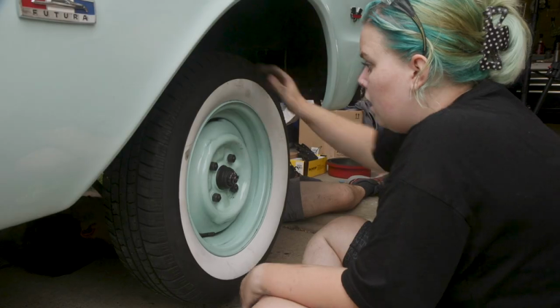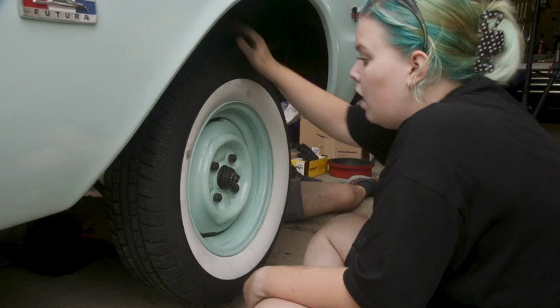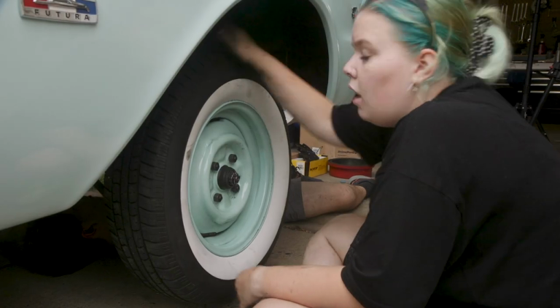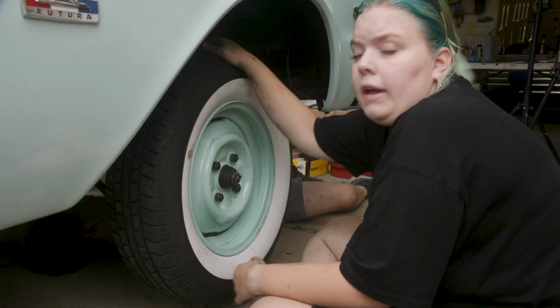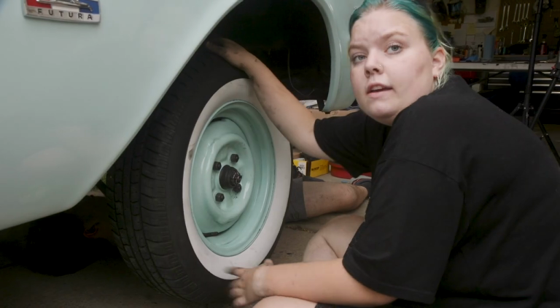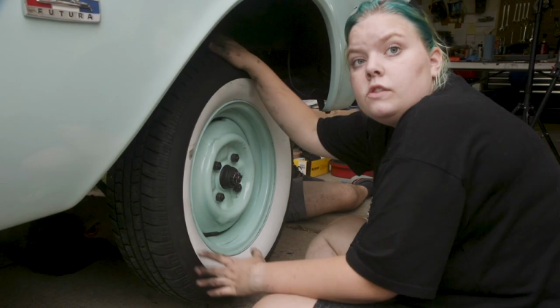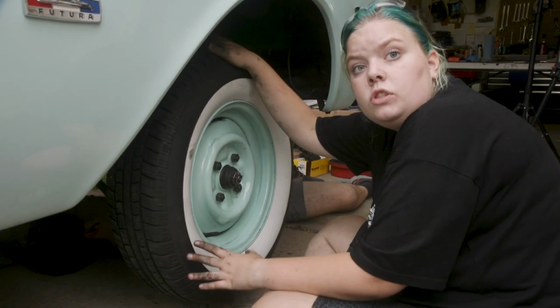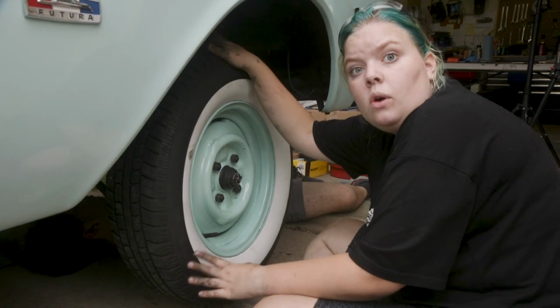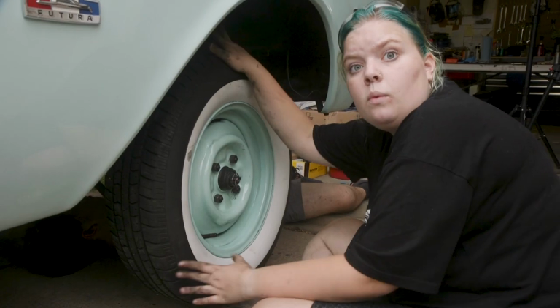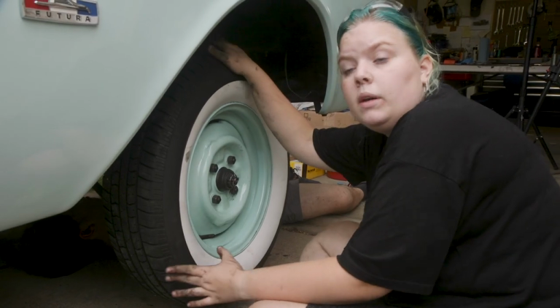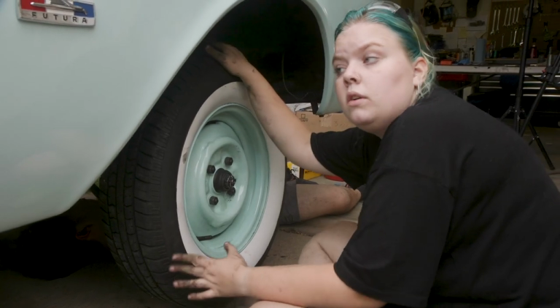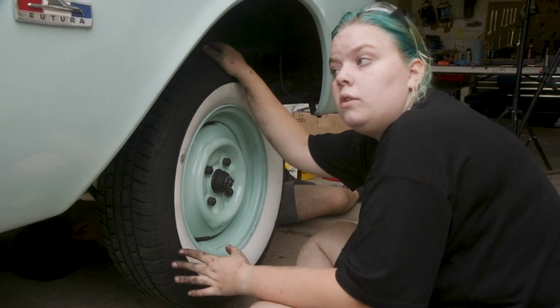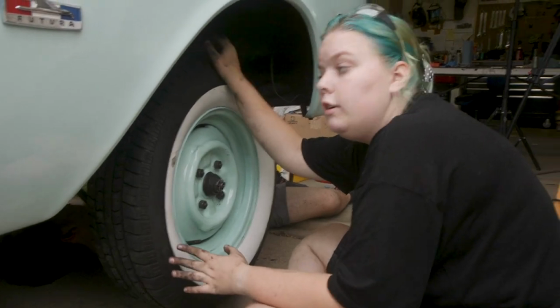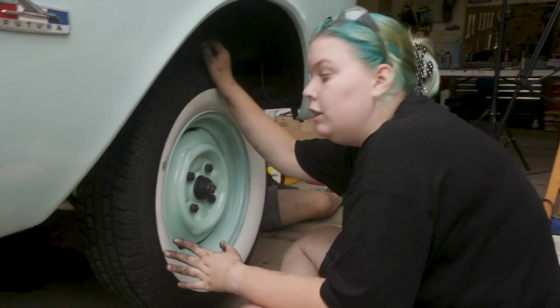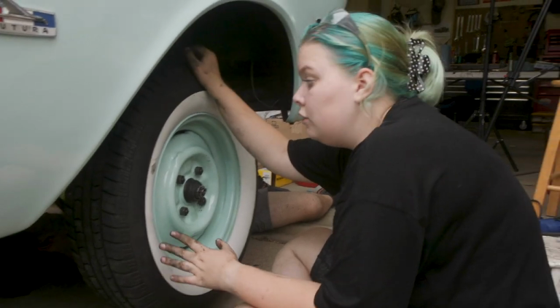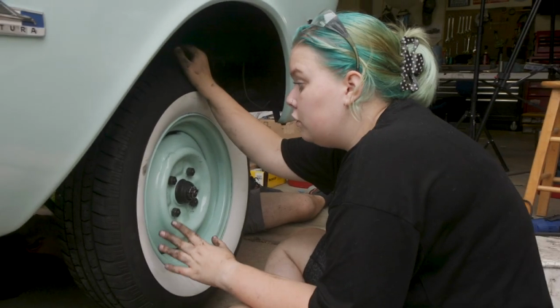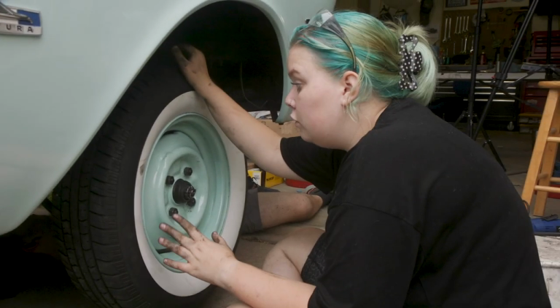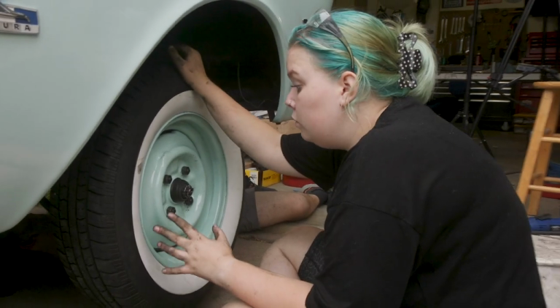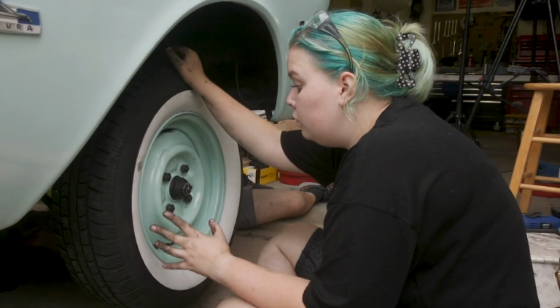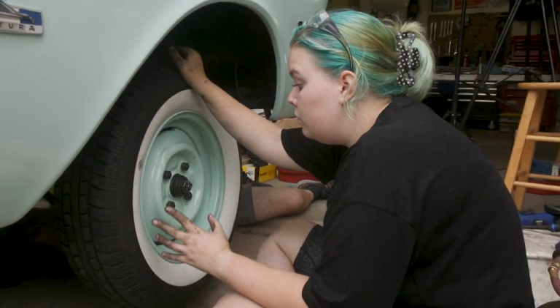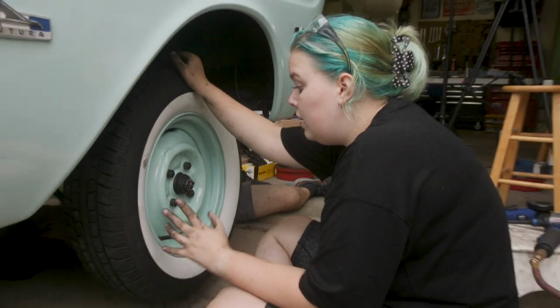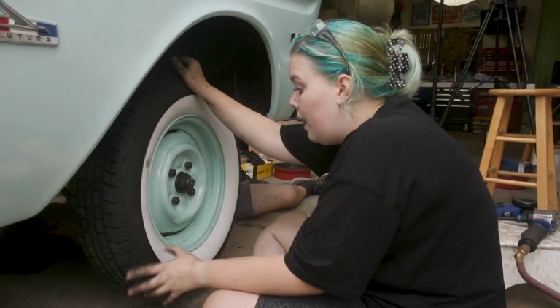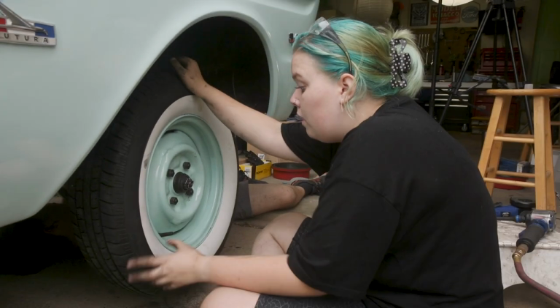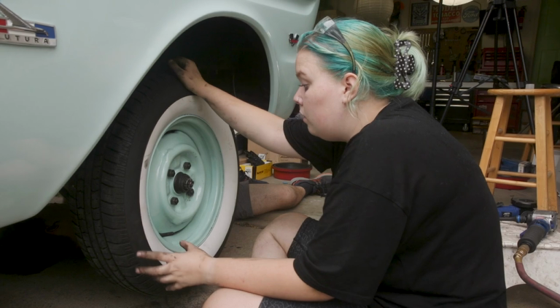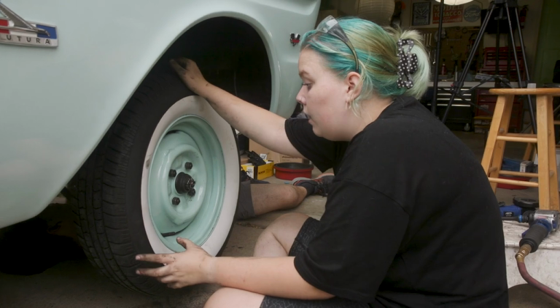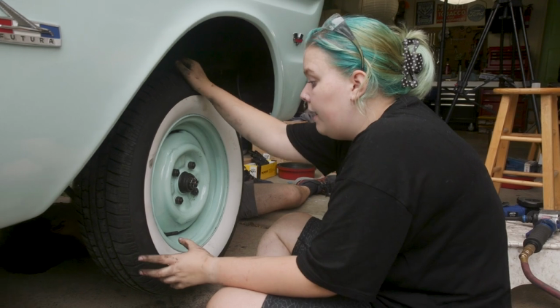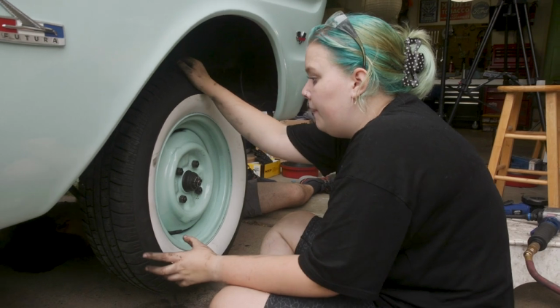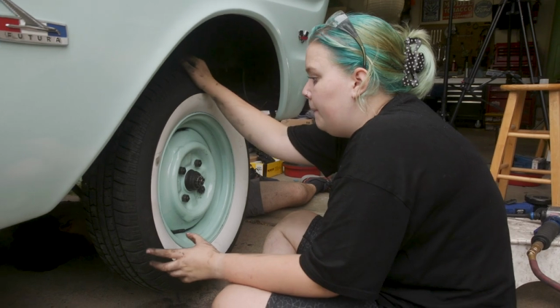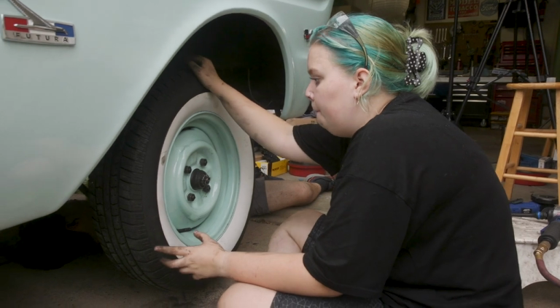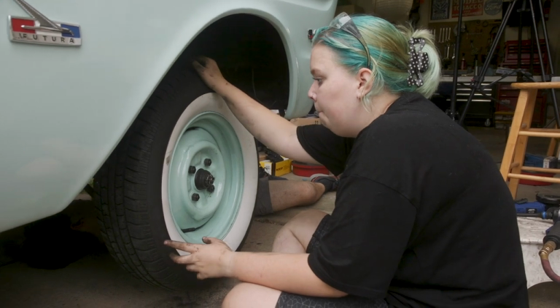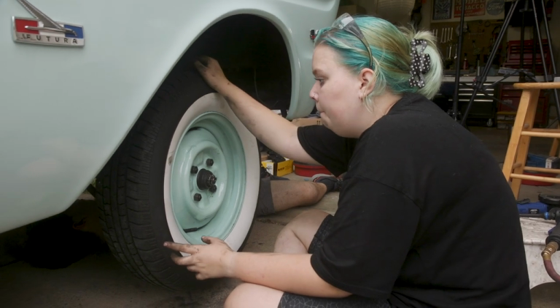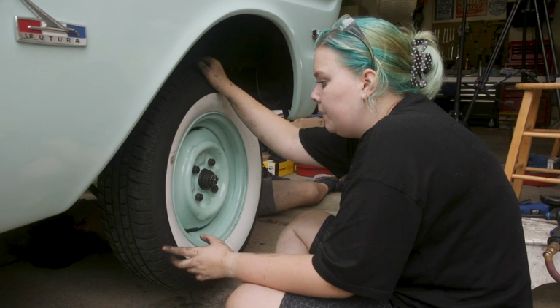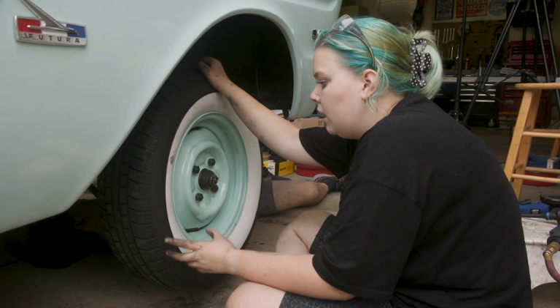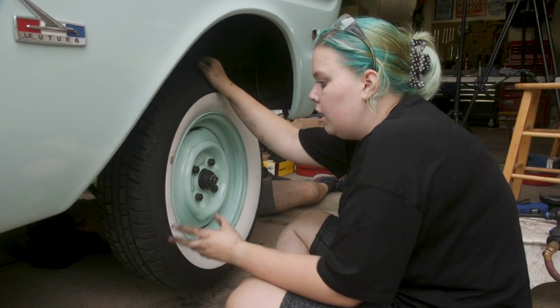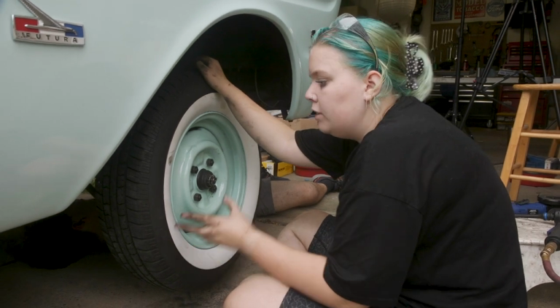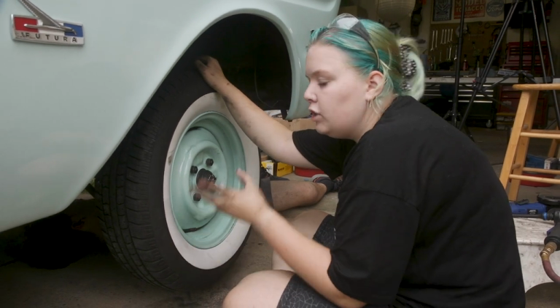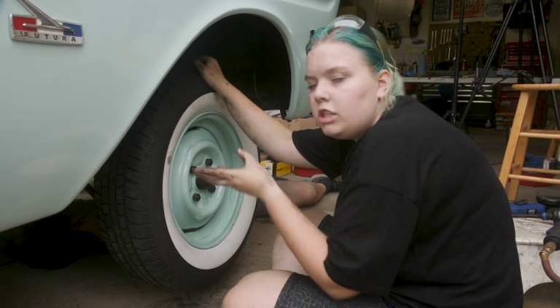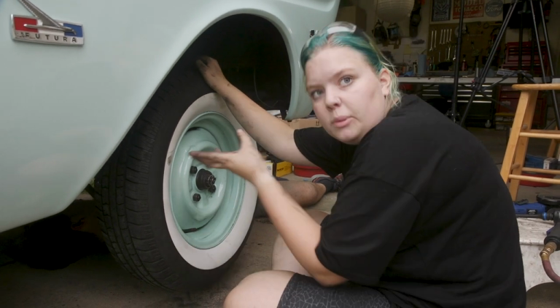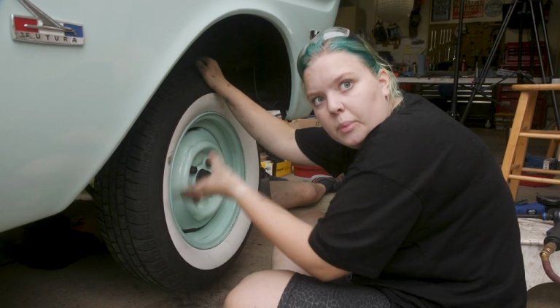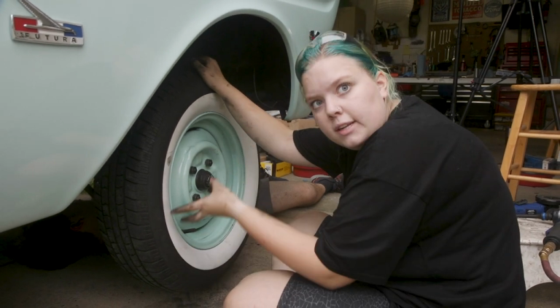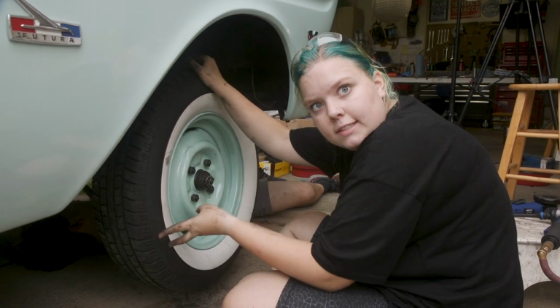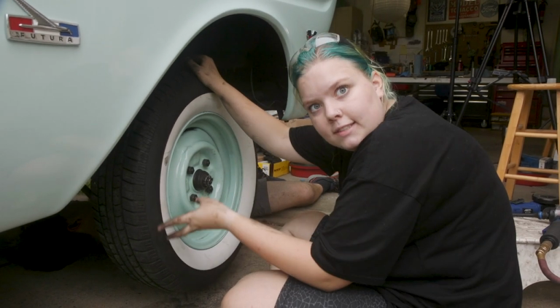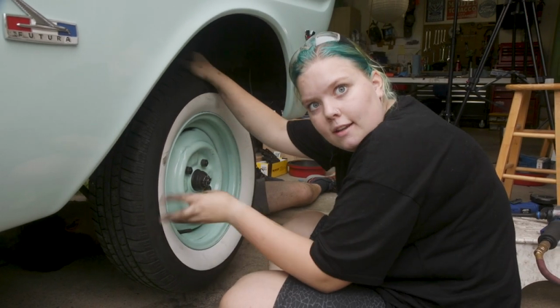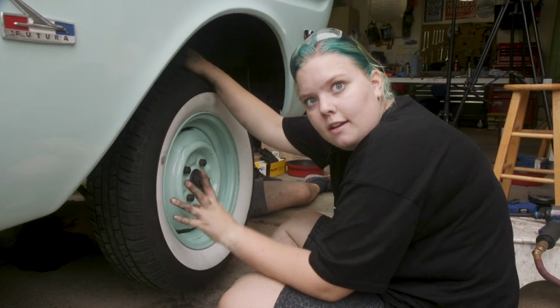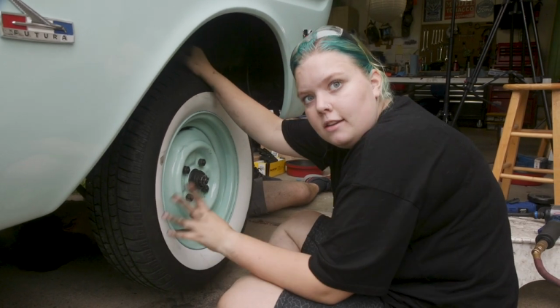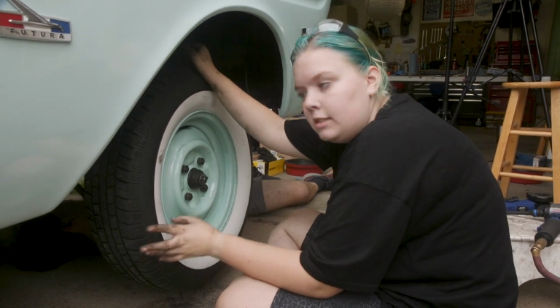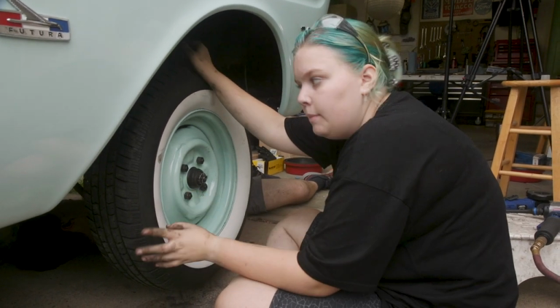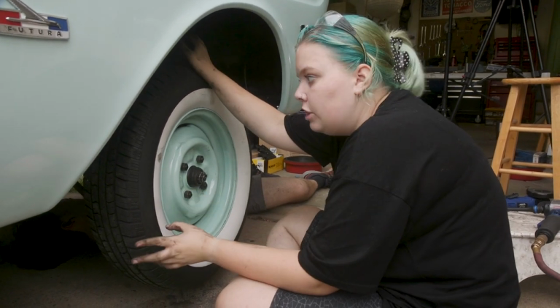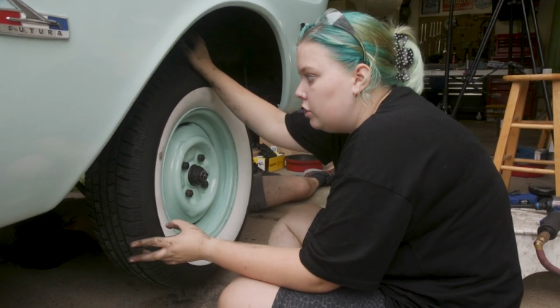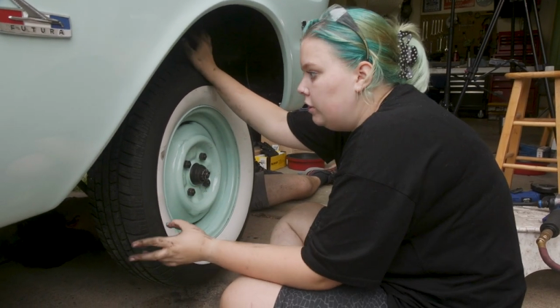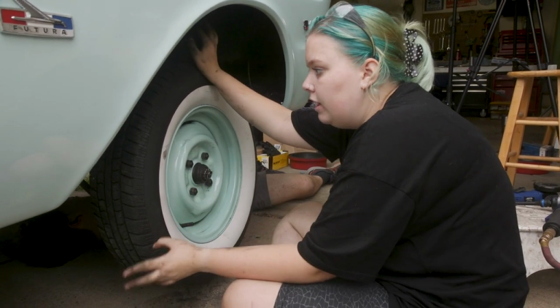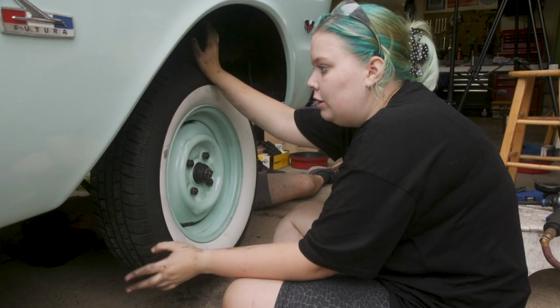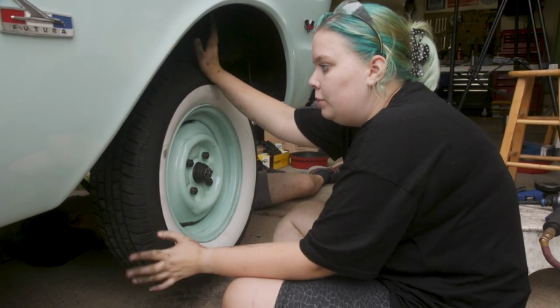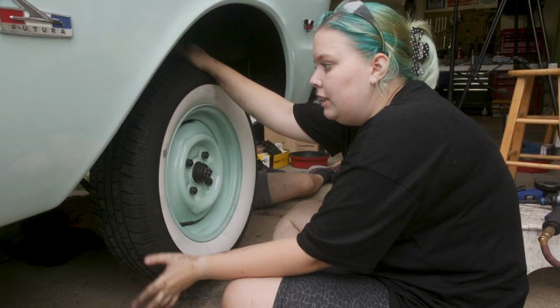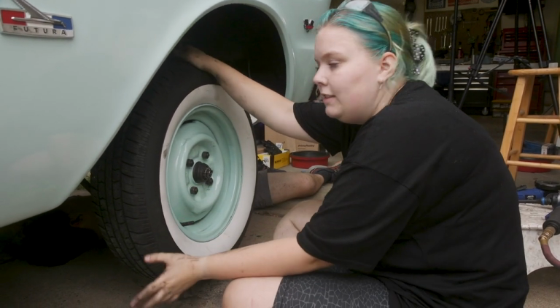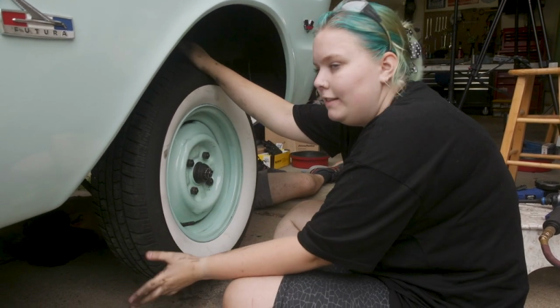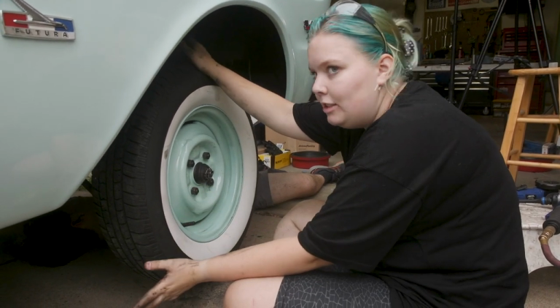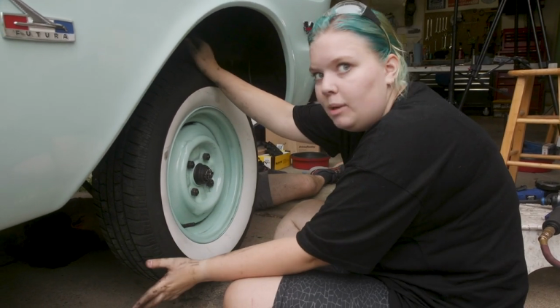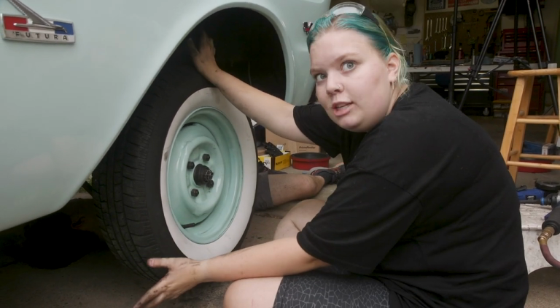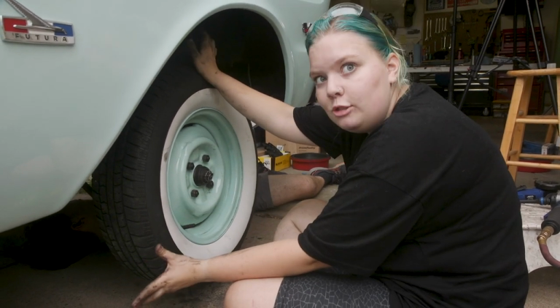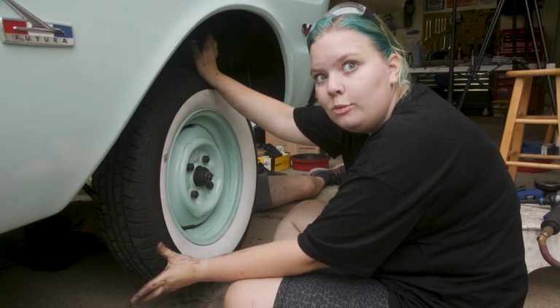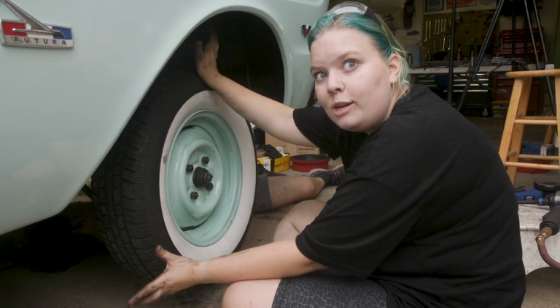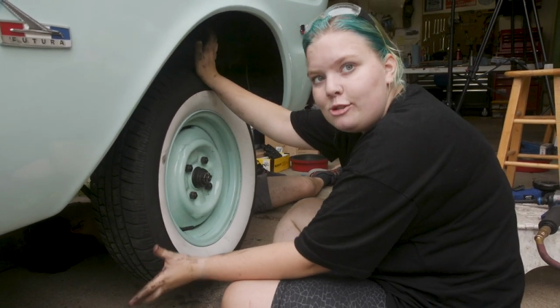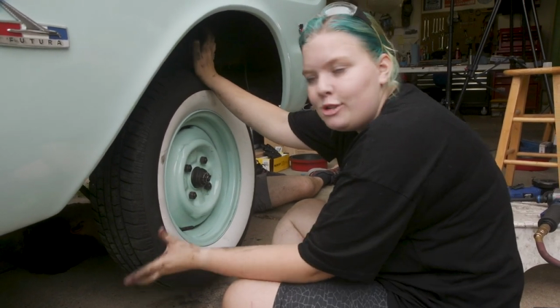So we're going to now adjust the brakes to make sure that the wheel isn't spinning too much.